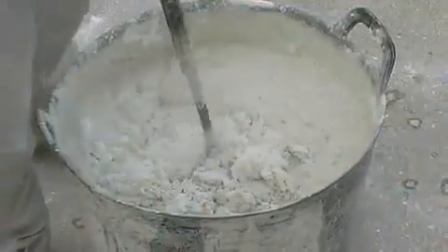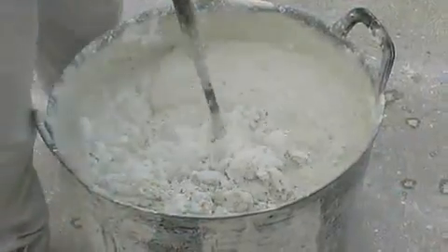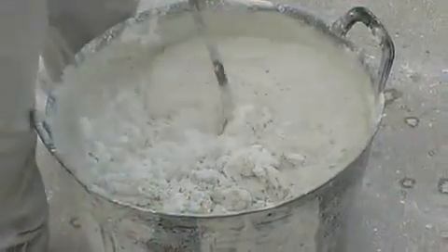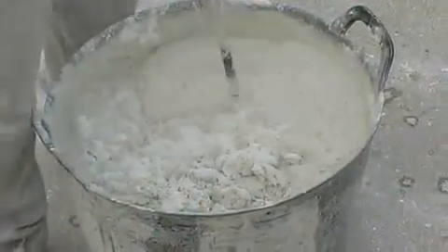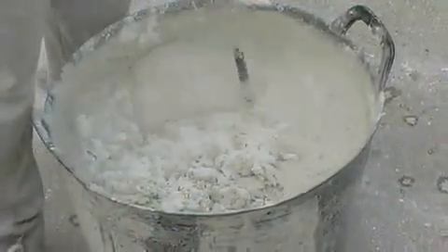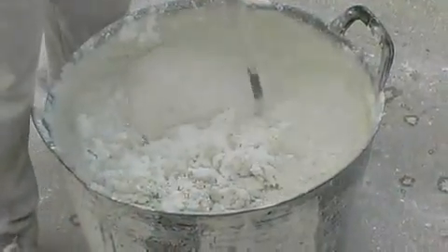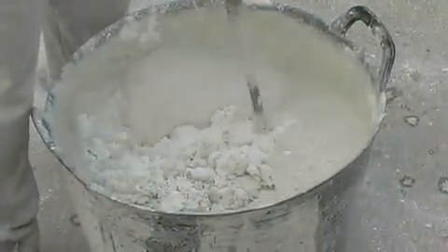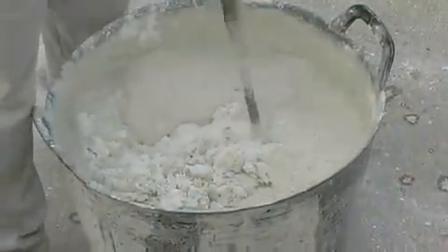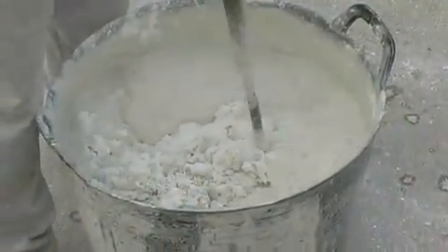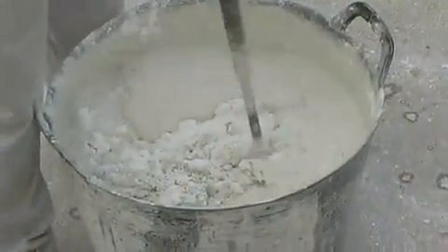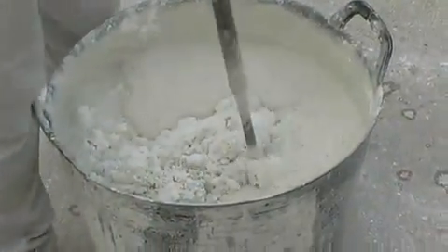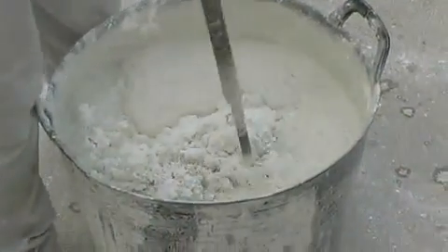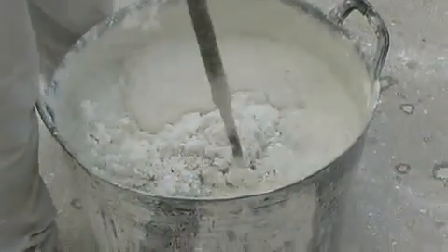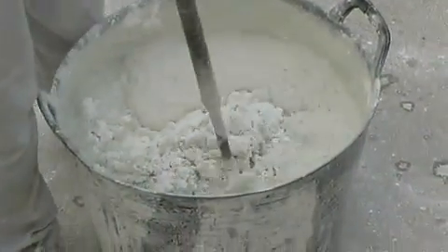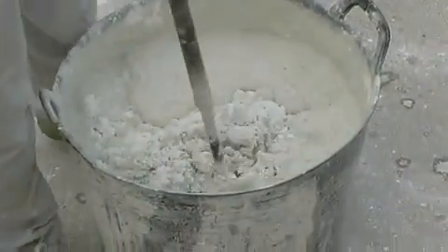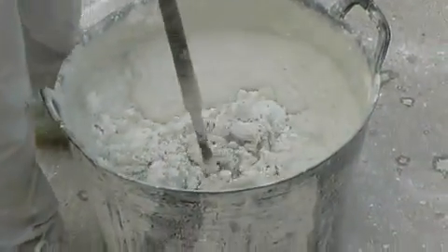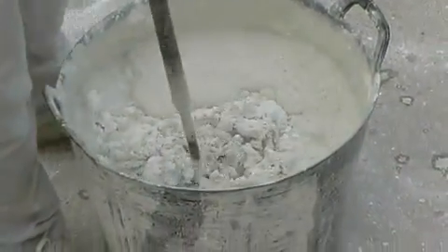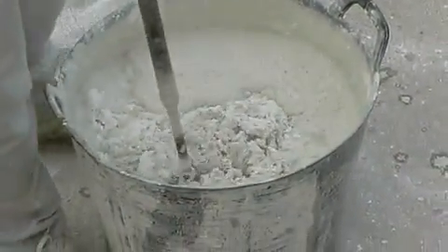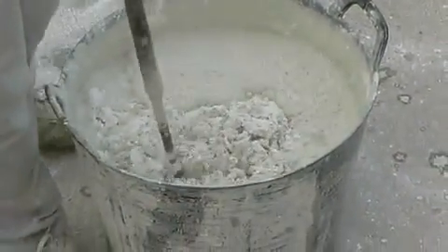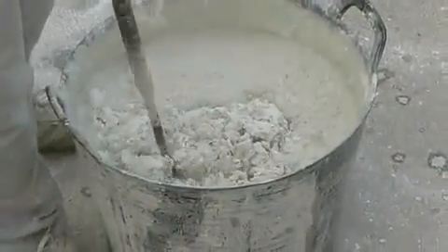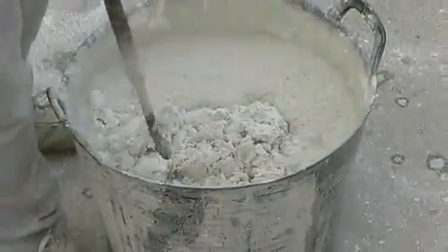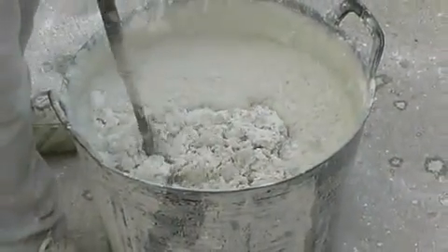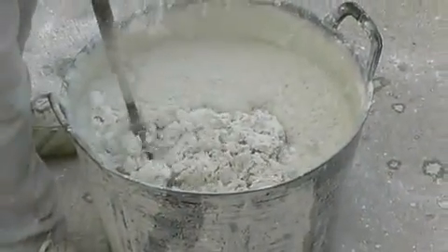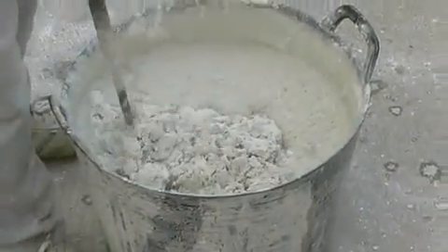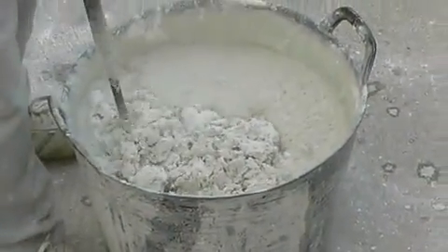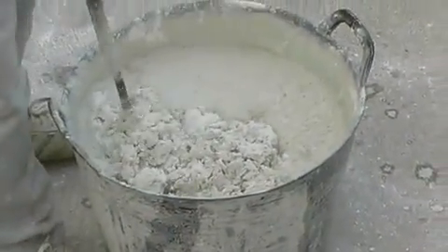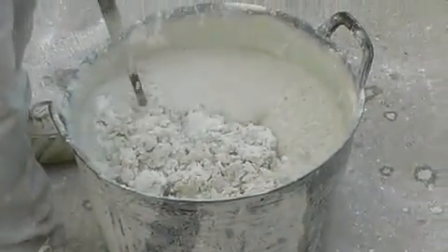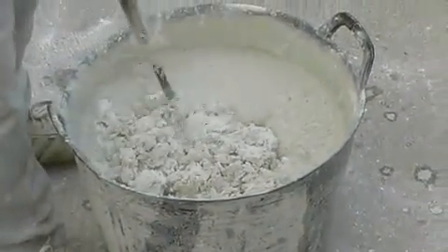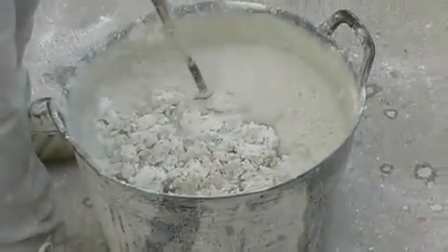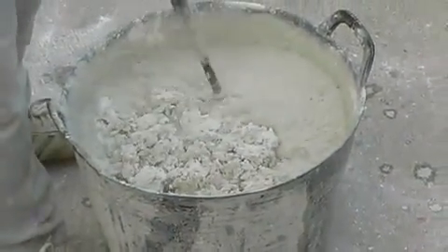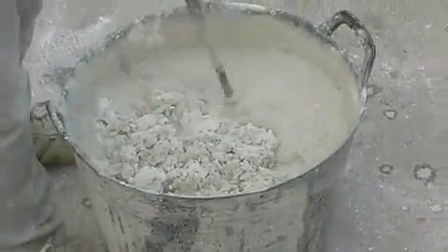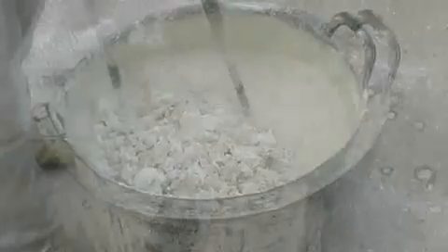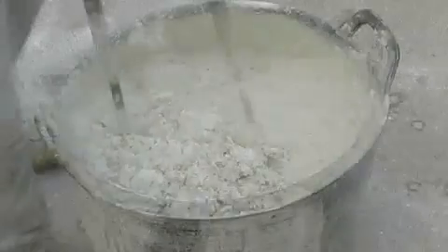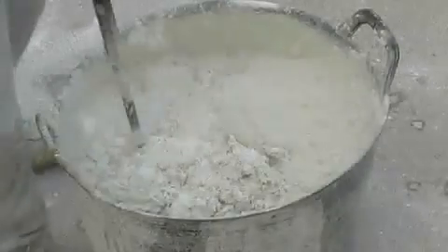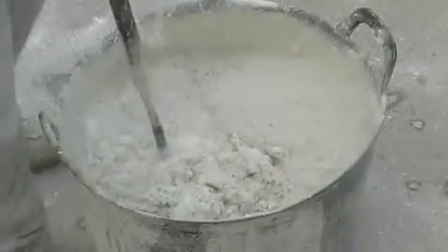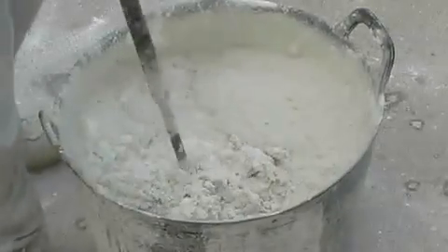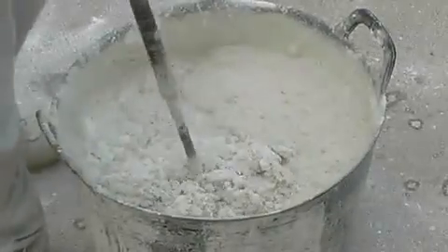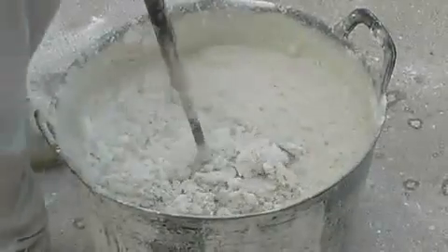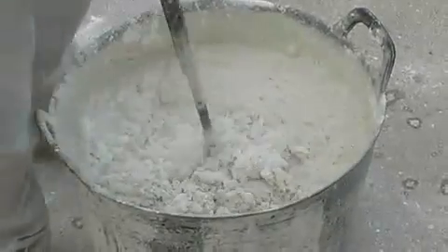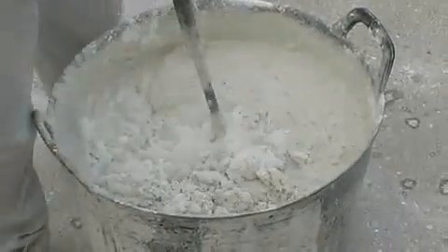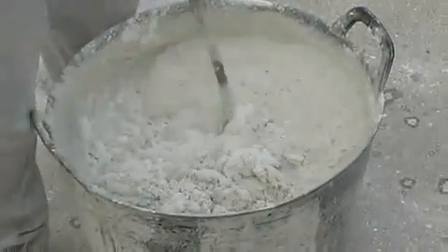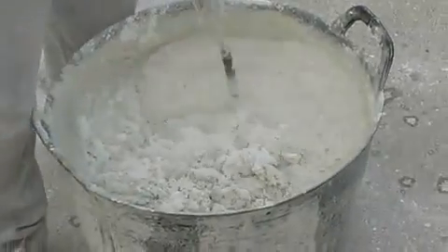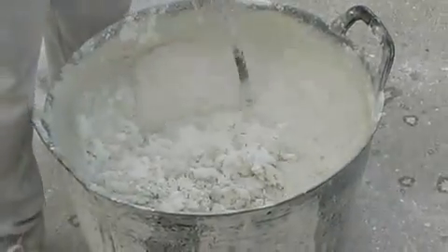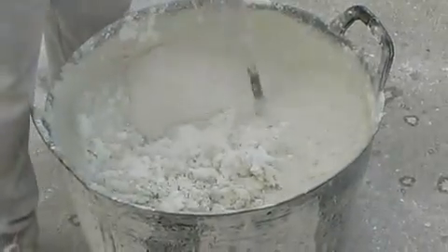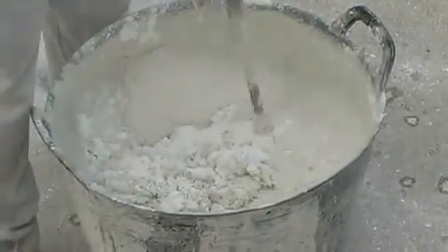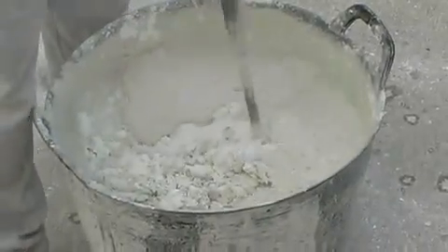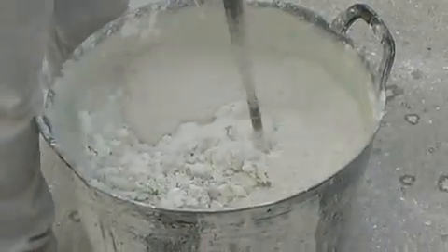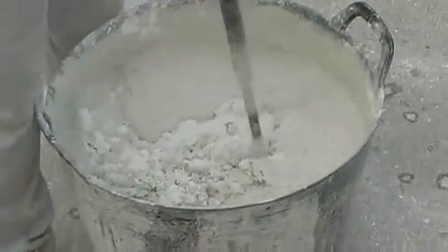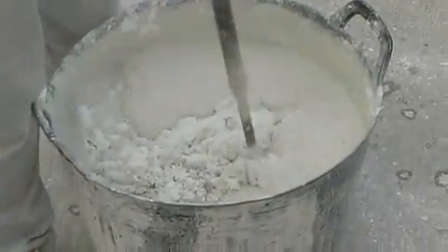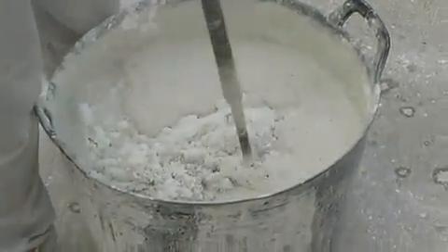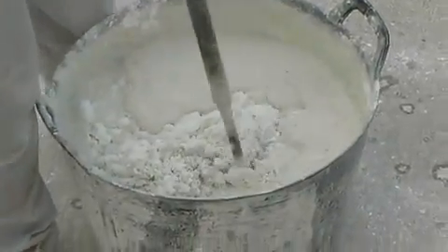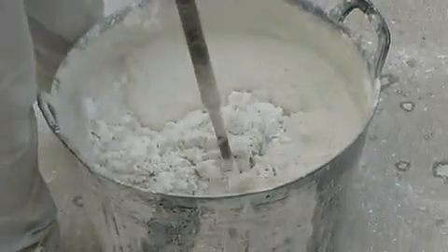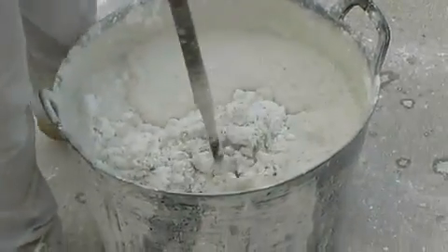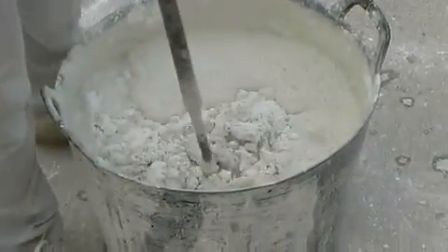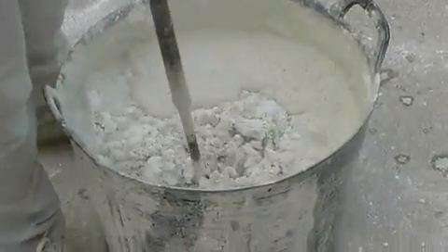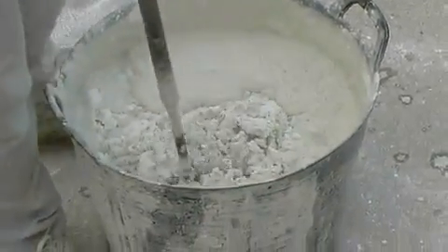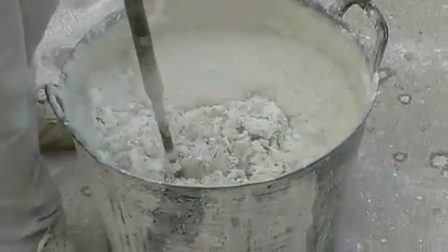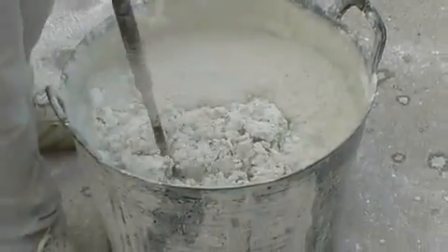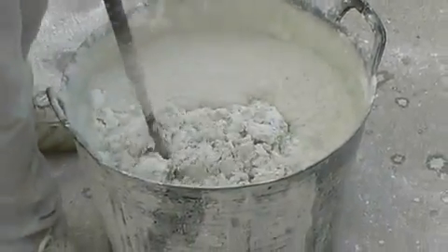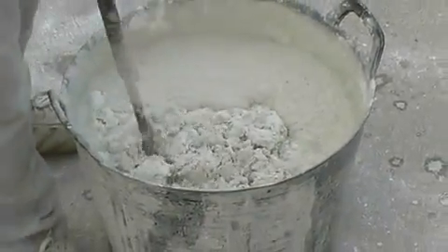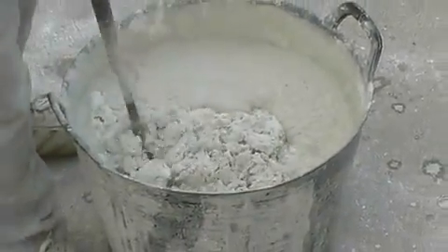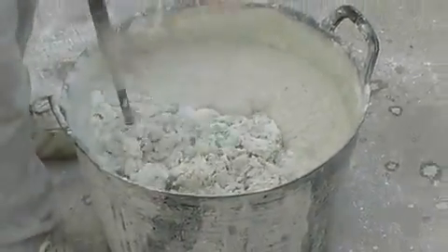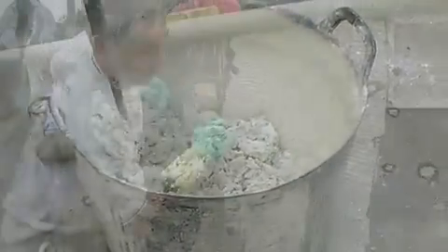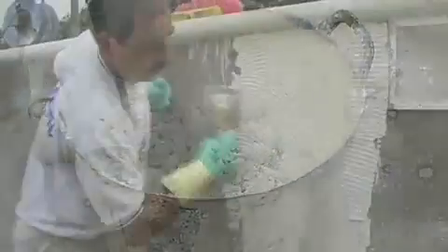To carry out the bonding, we need to prepare a quality concrete adhesive making sure that it has a creamy consistency.